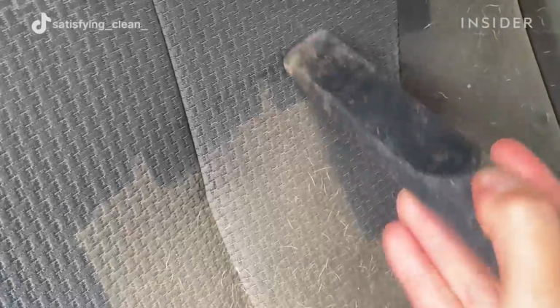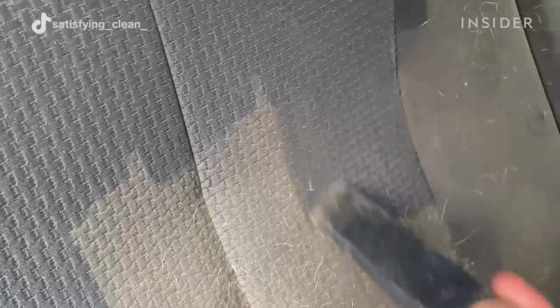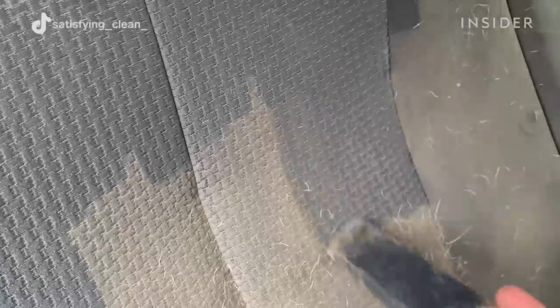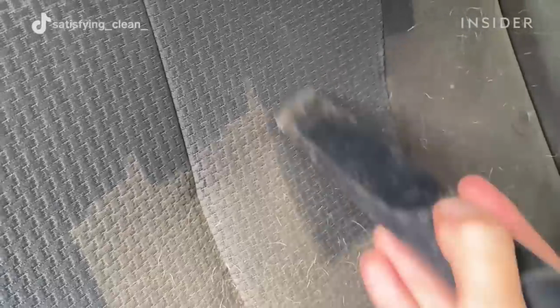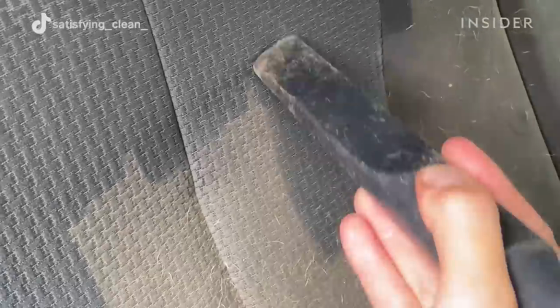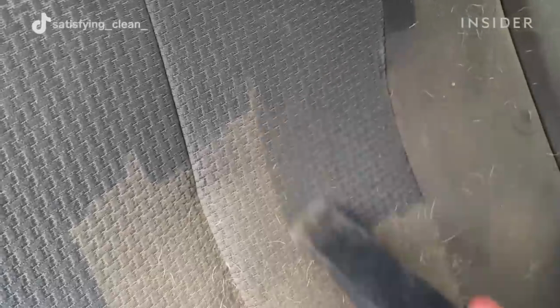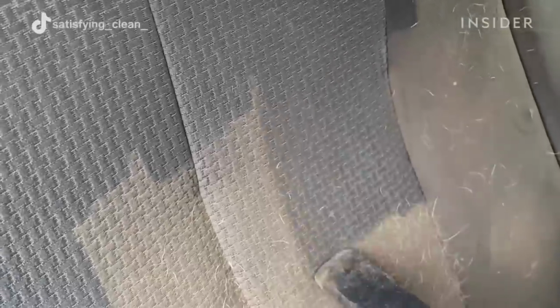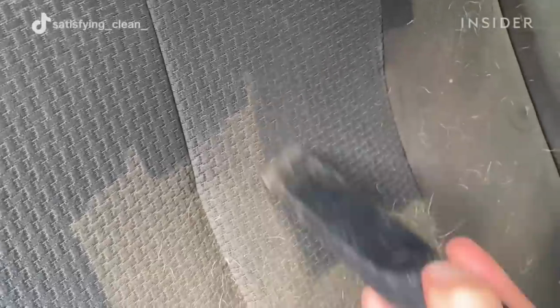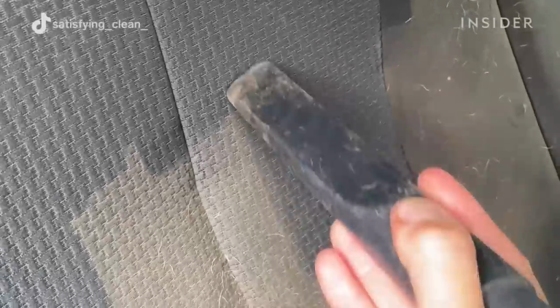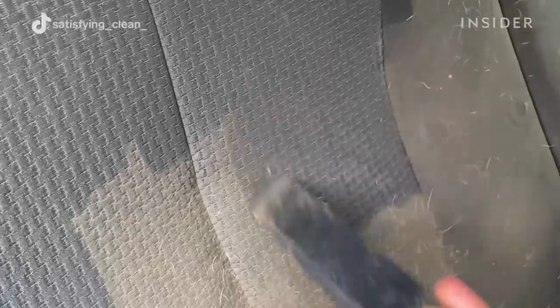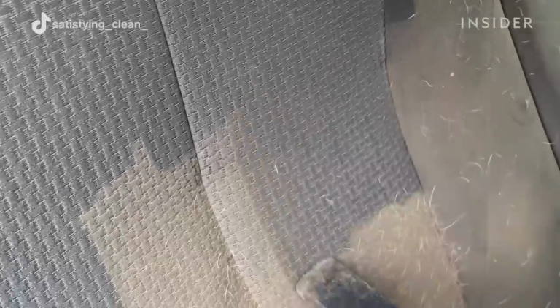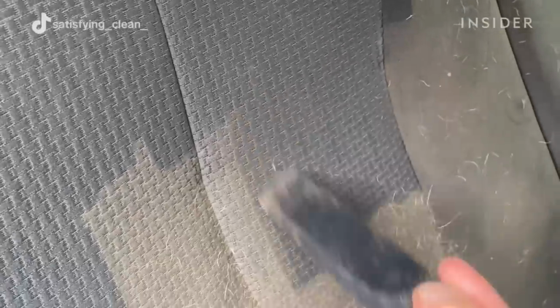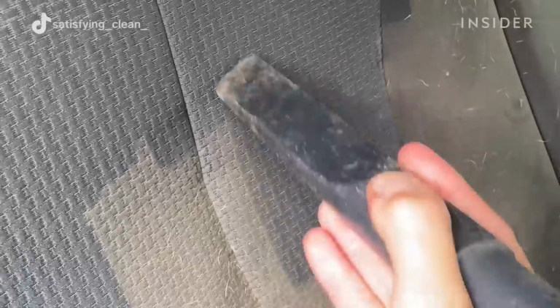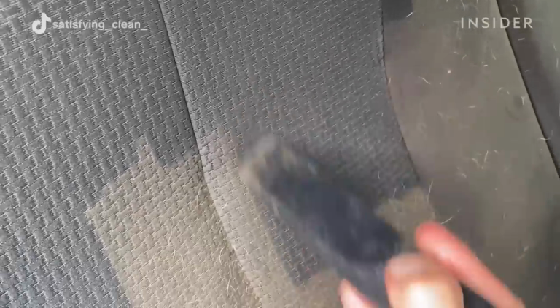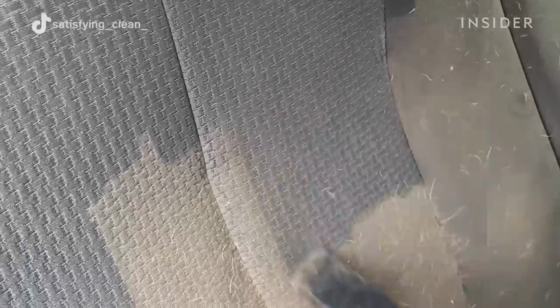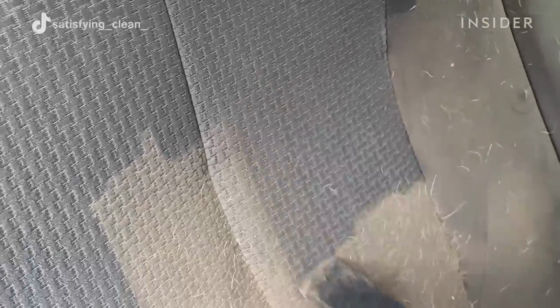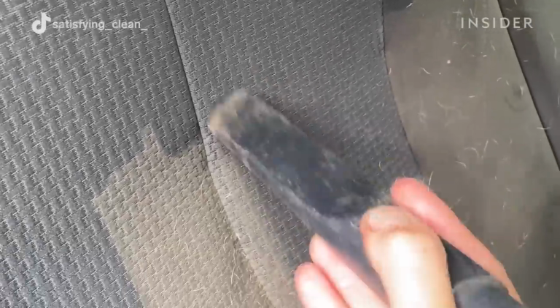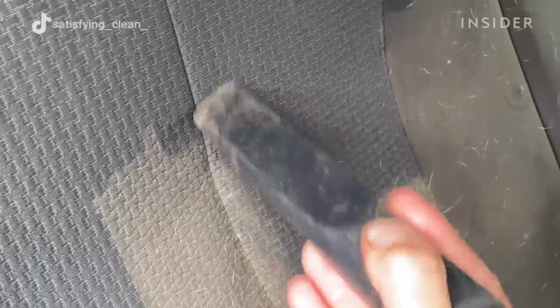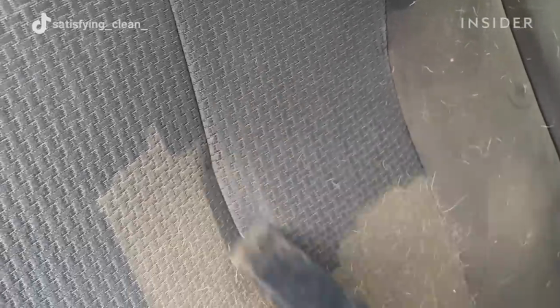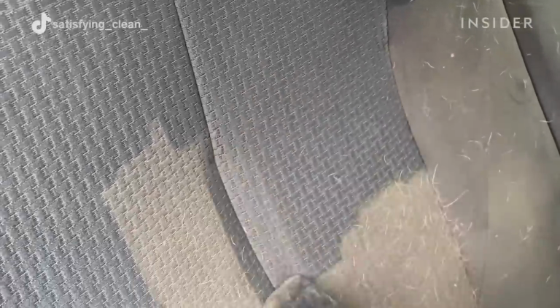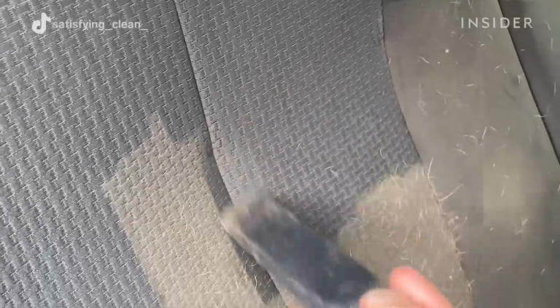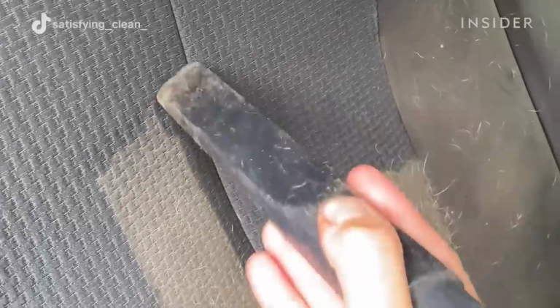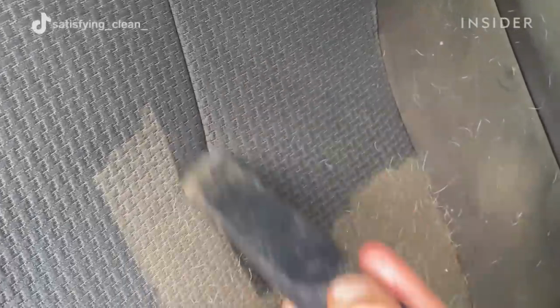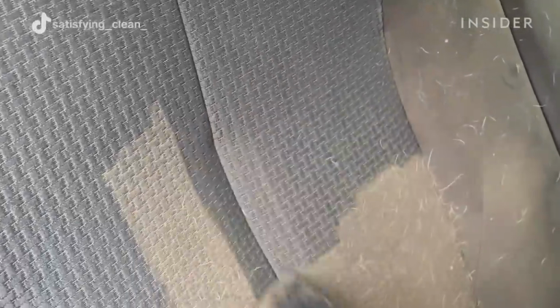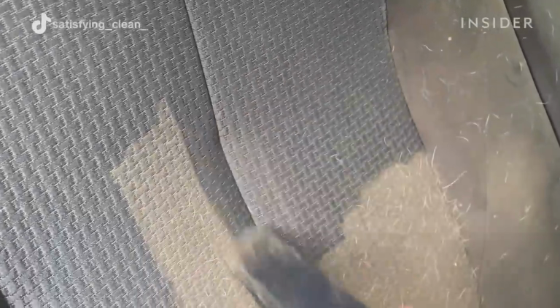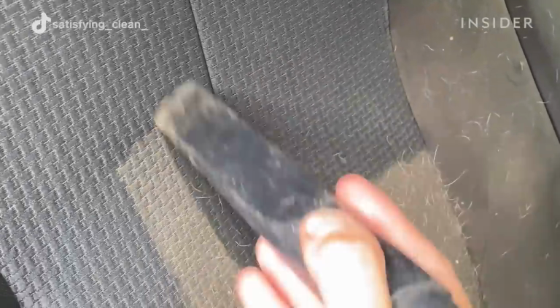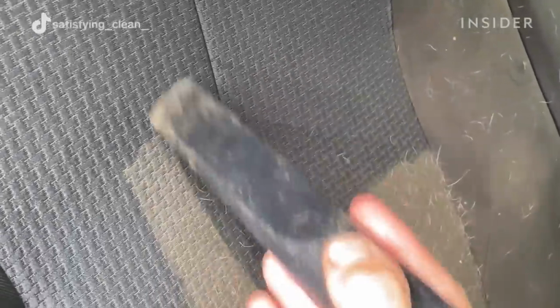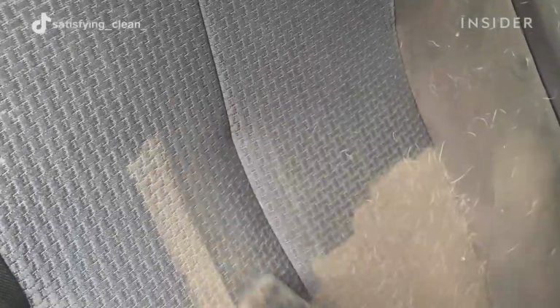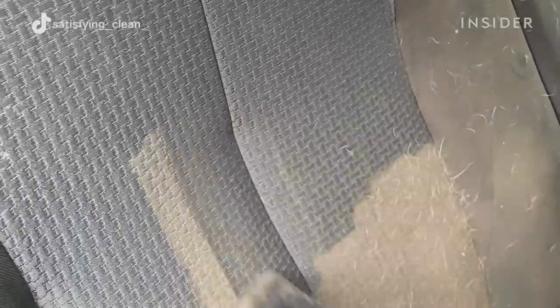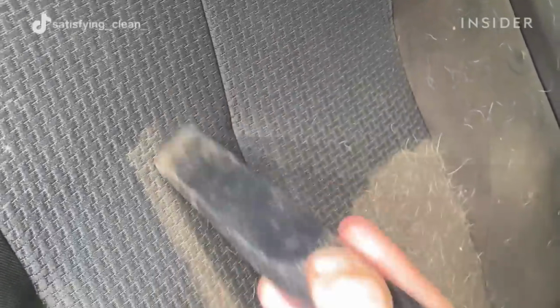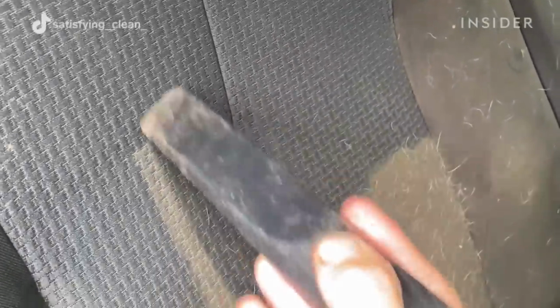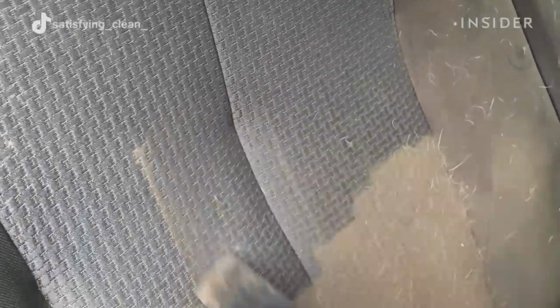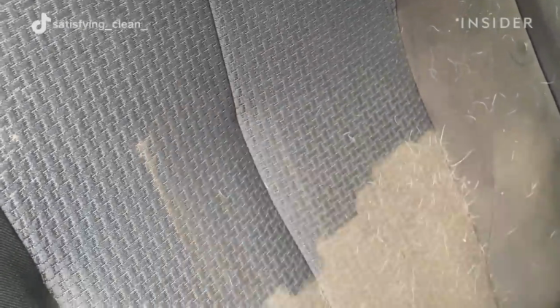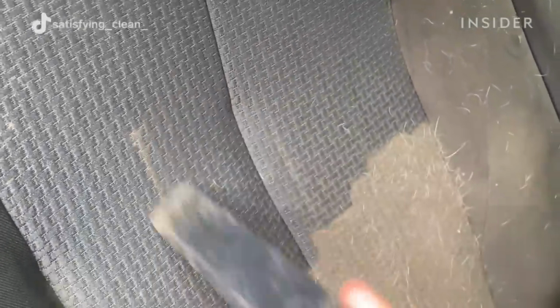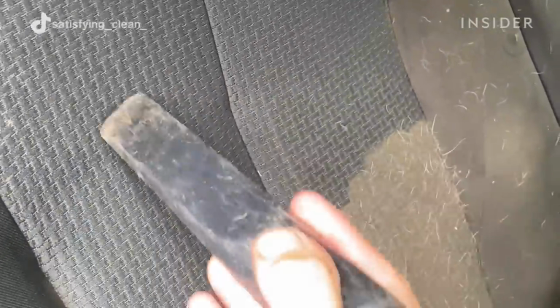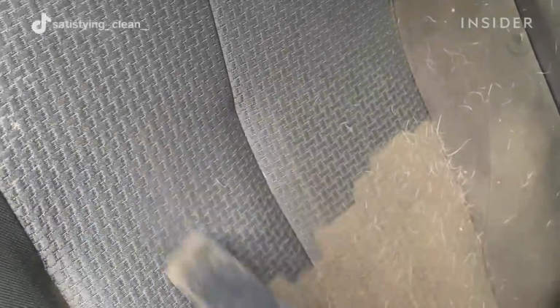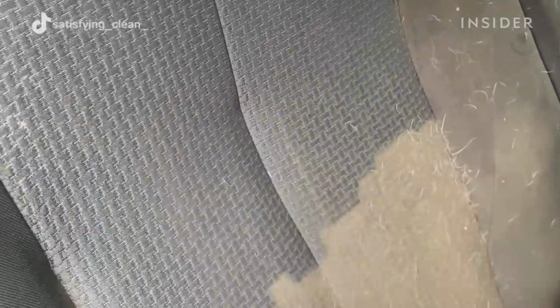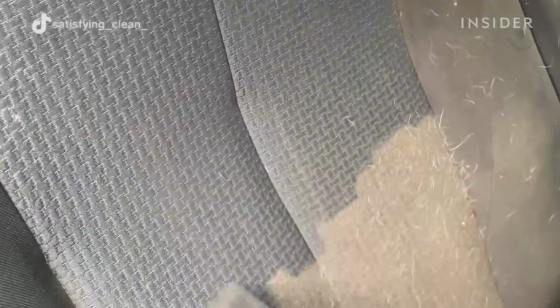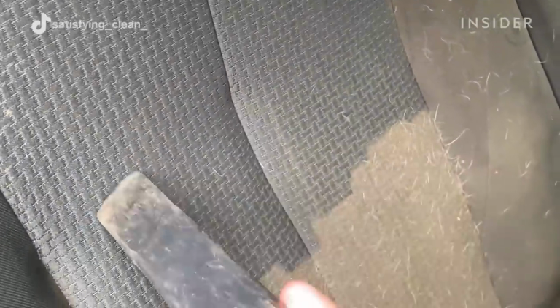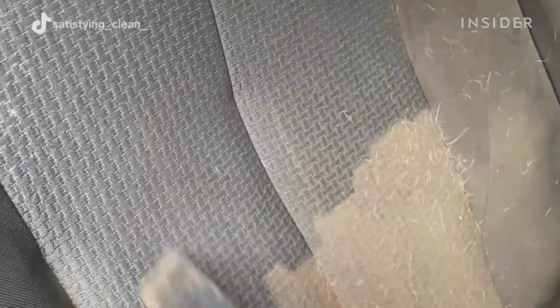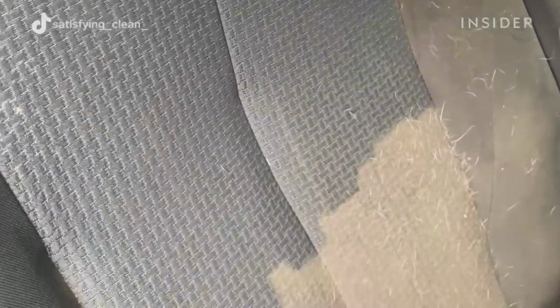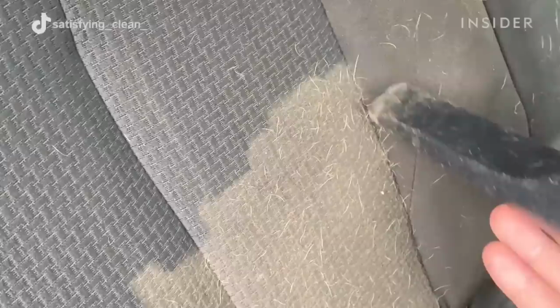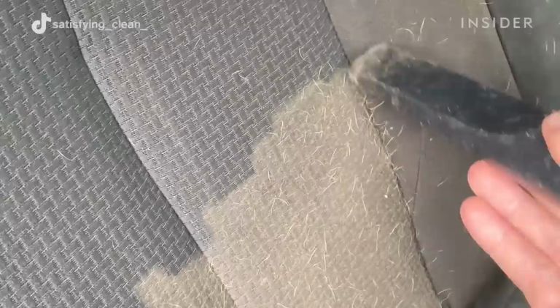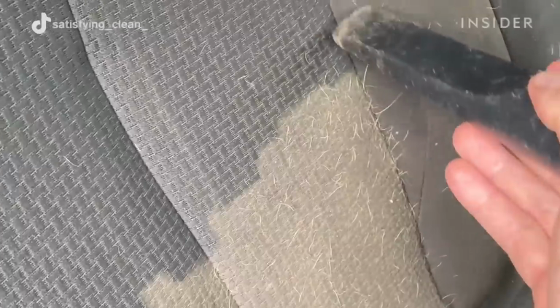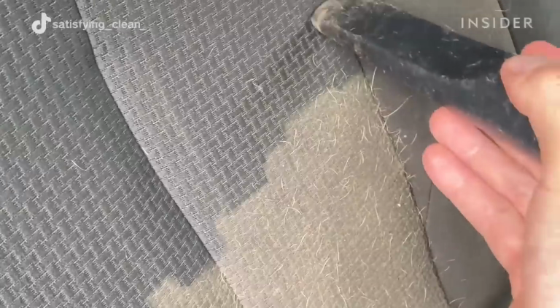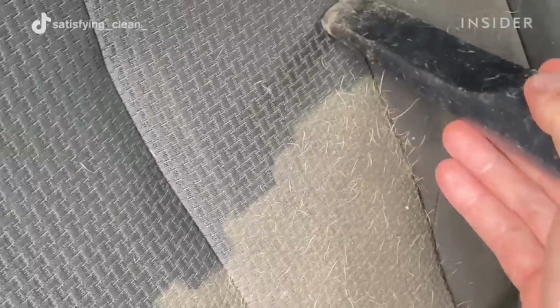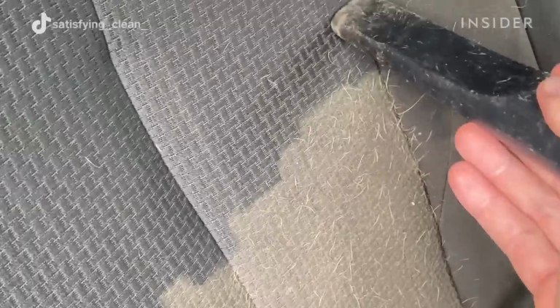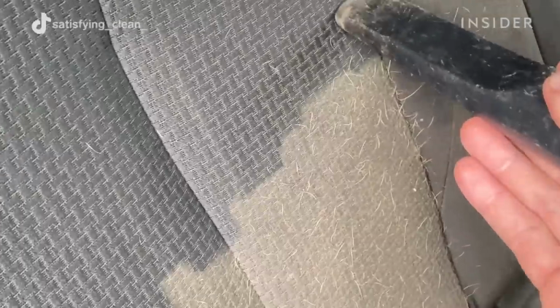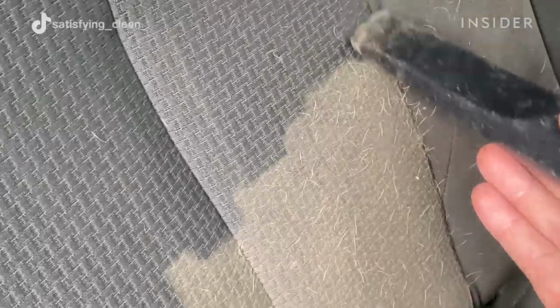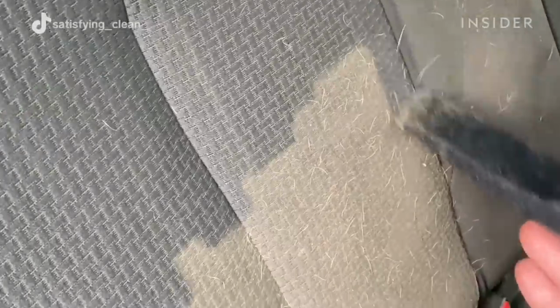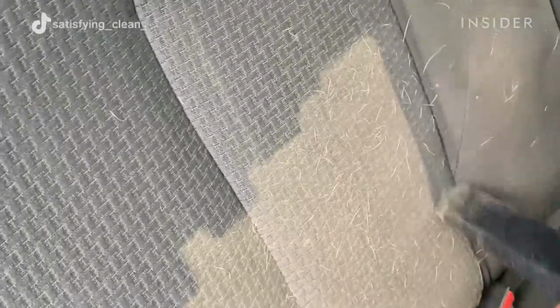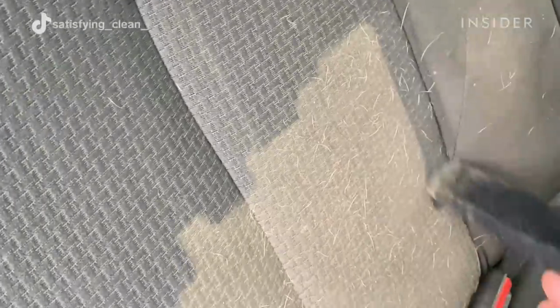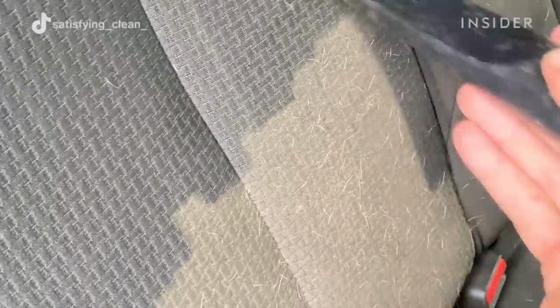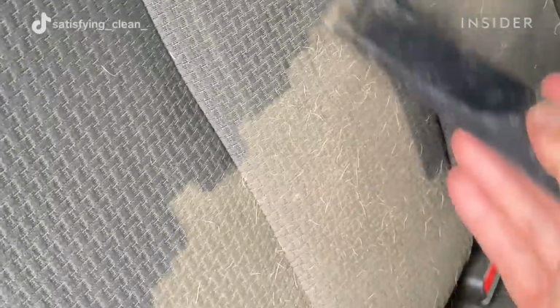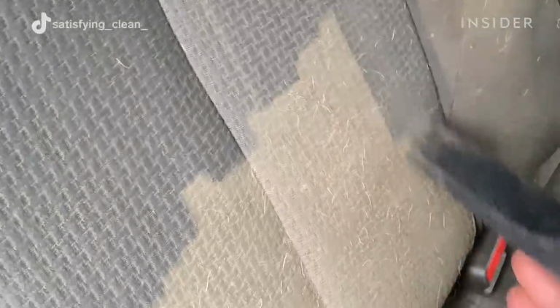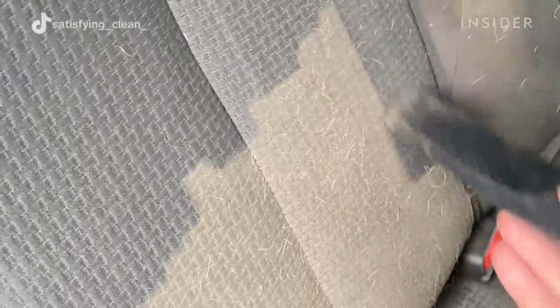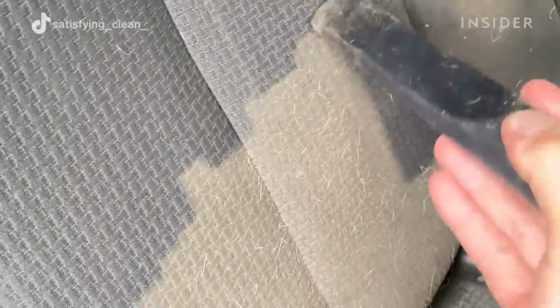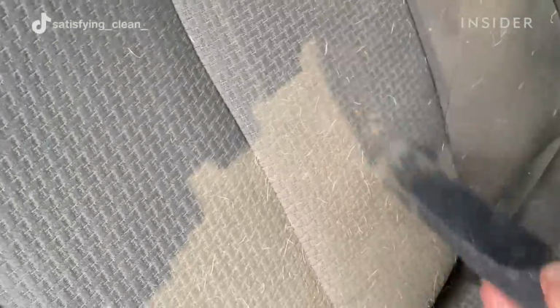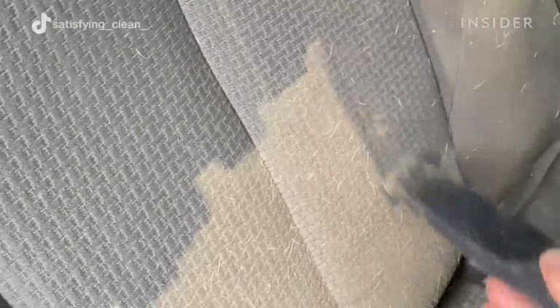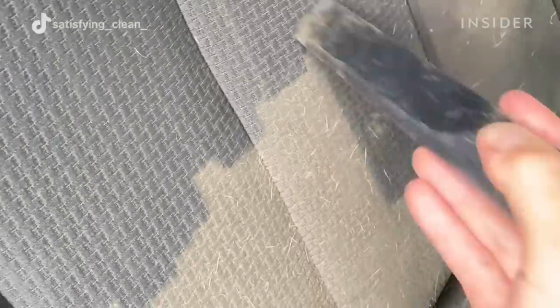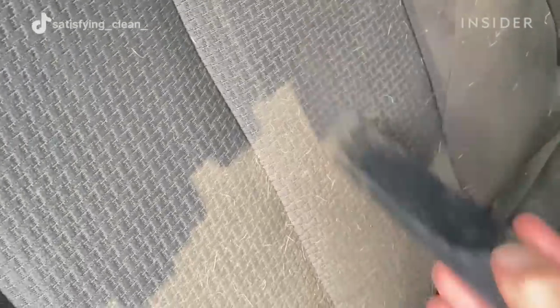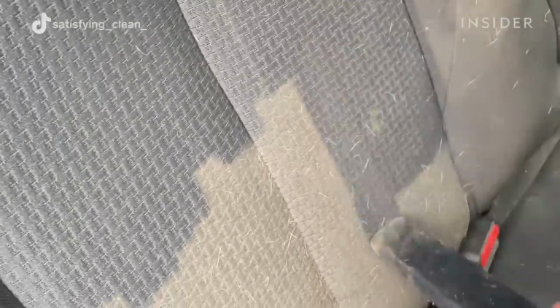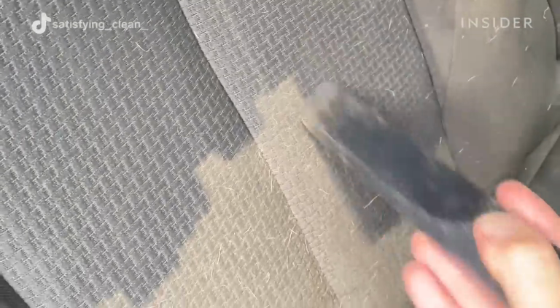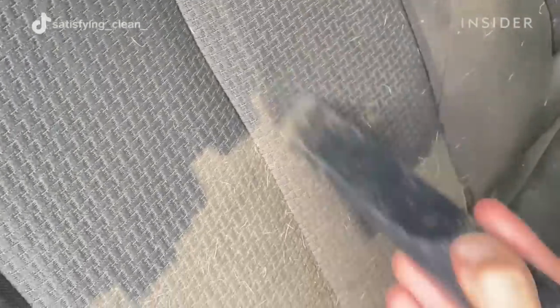Reese starts from the top of the vehicle first so that all of the sand falls to the floor. This is the best way to avoid double cleaning.